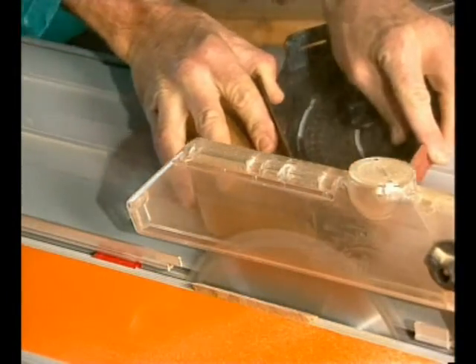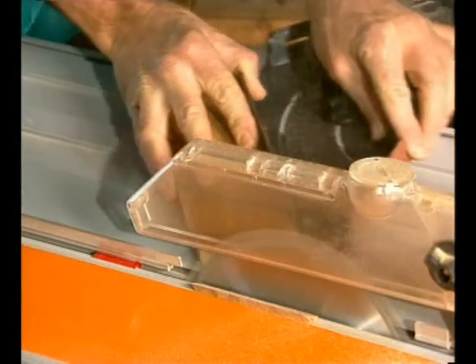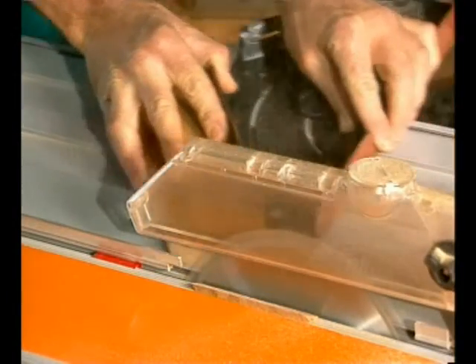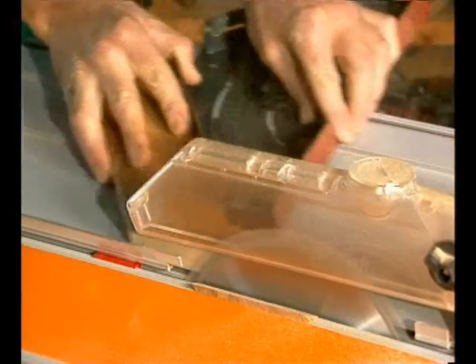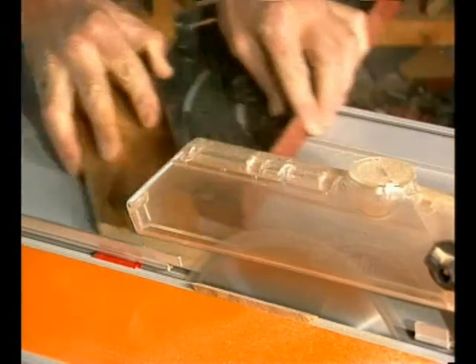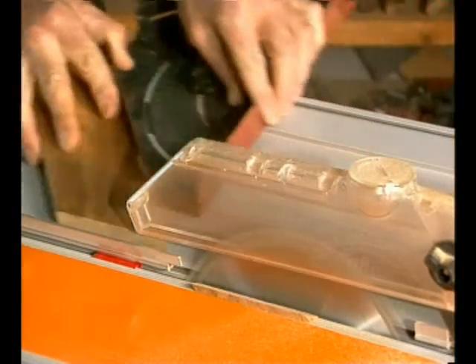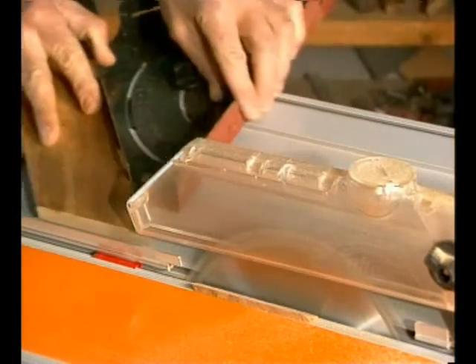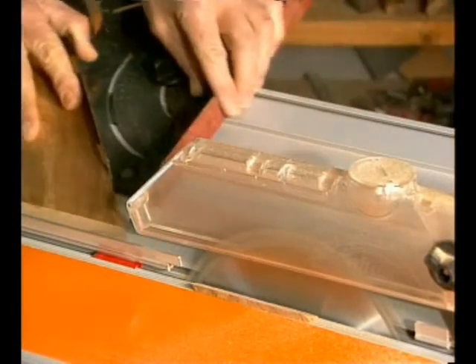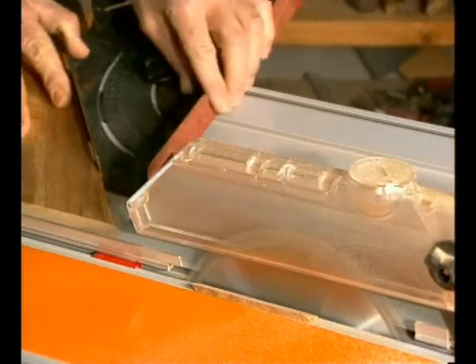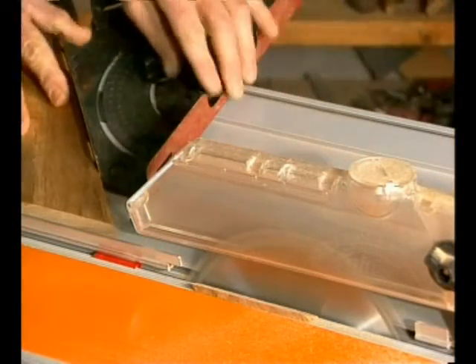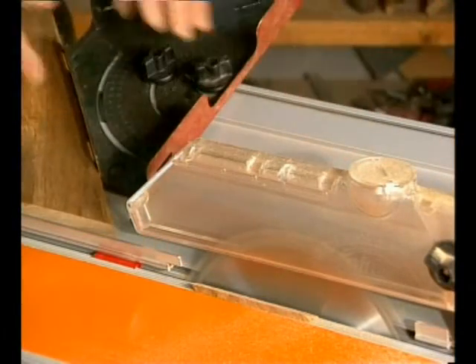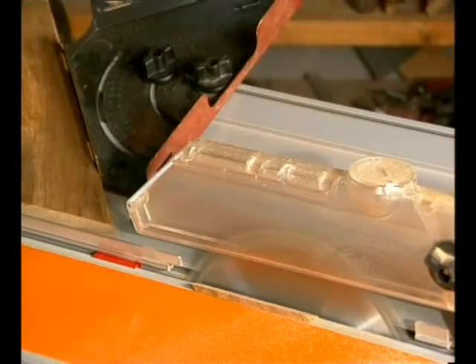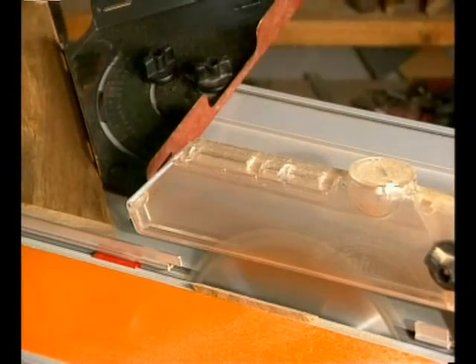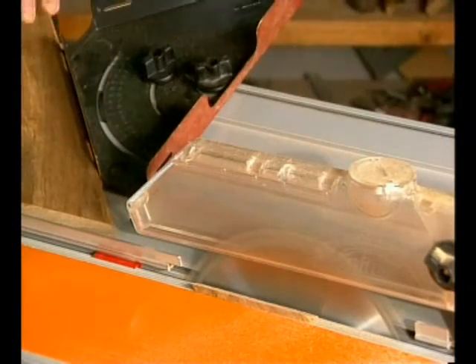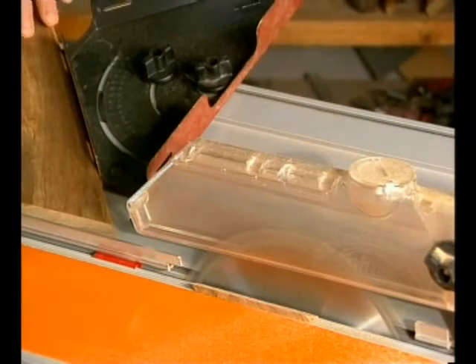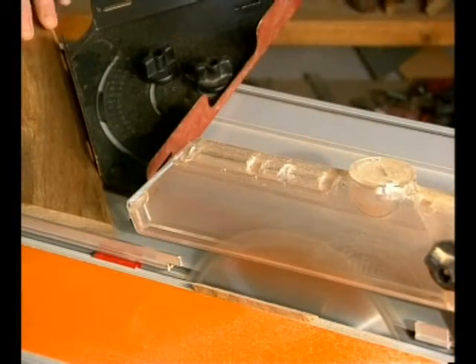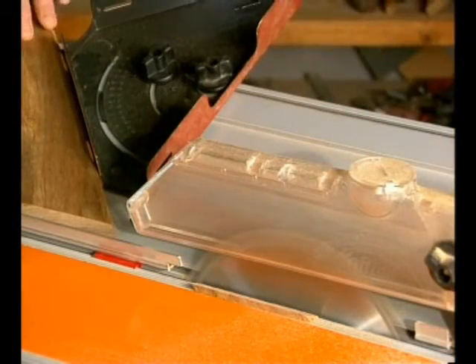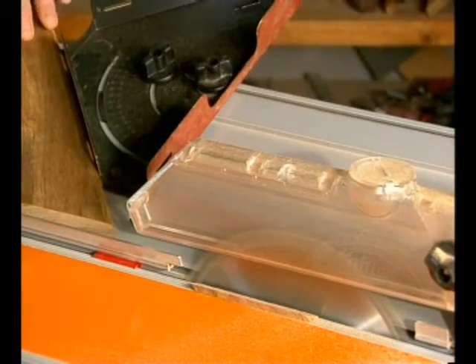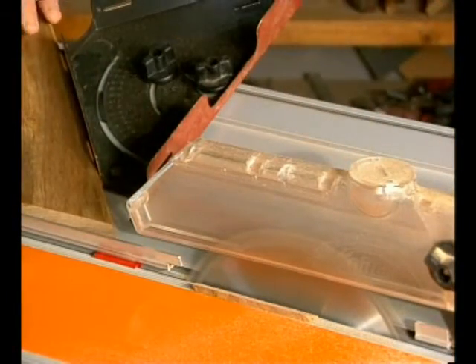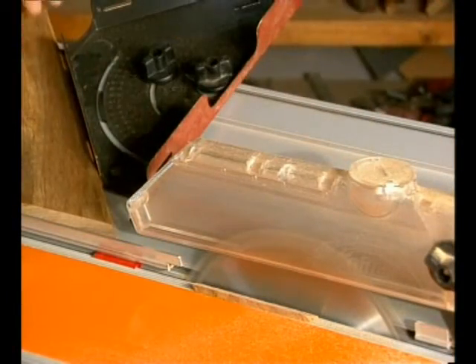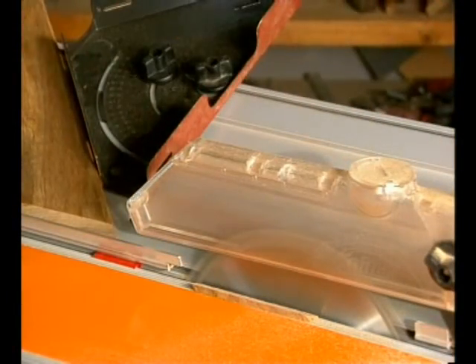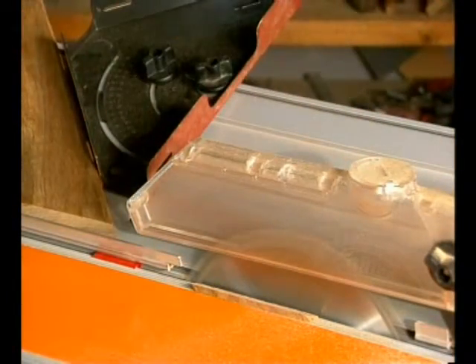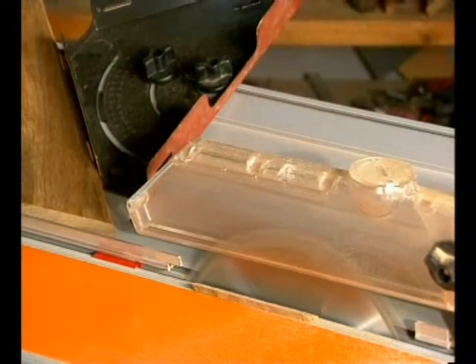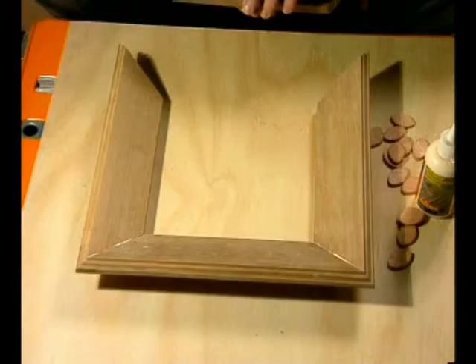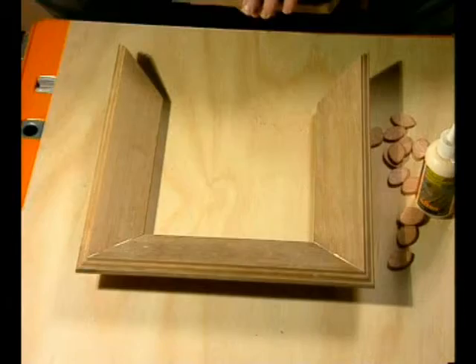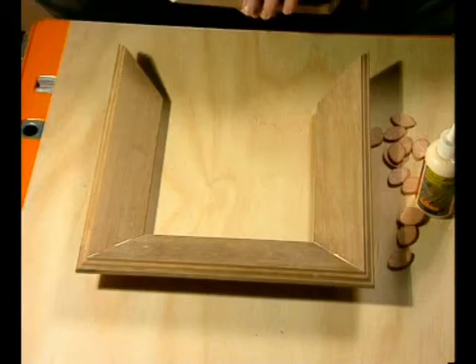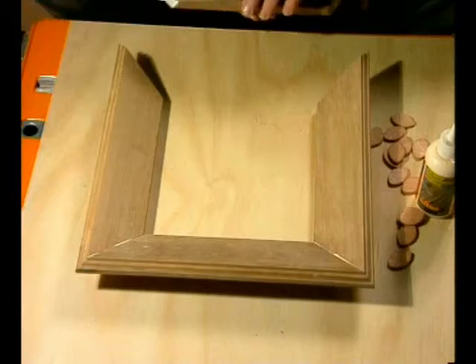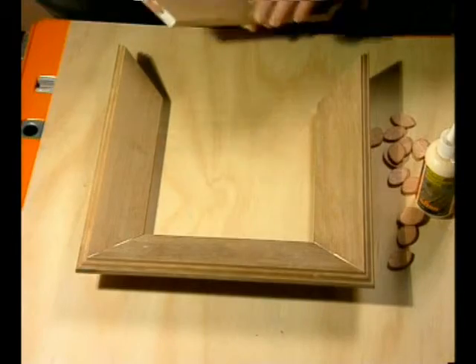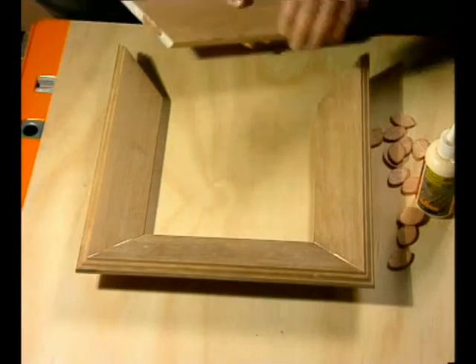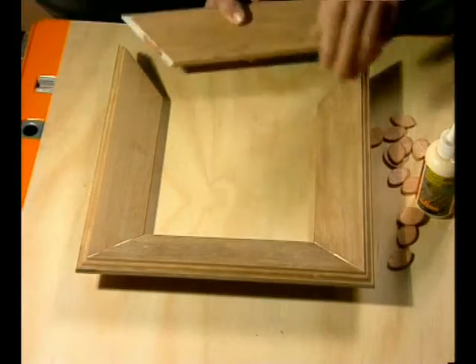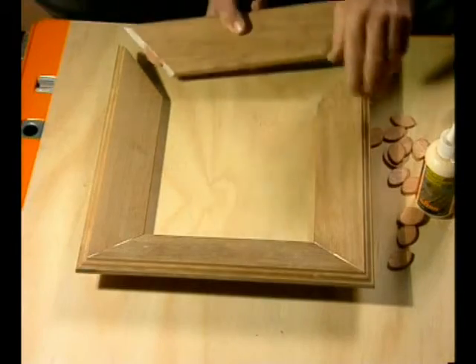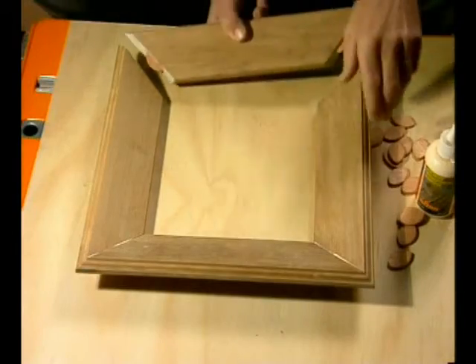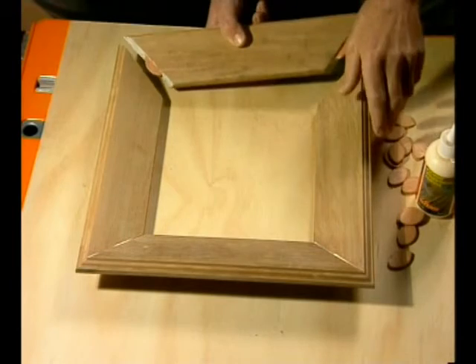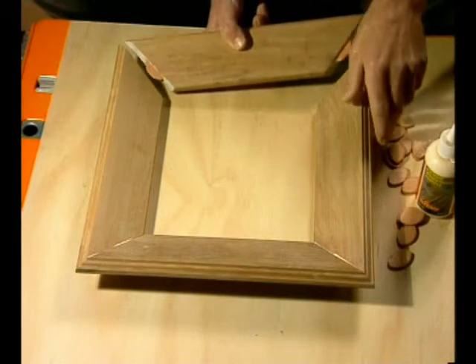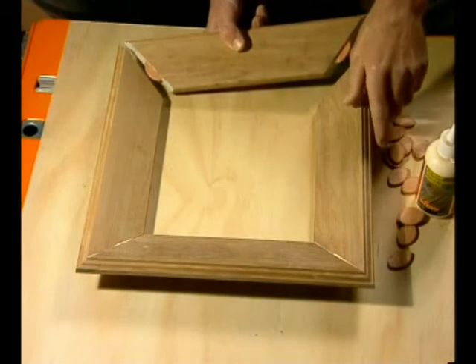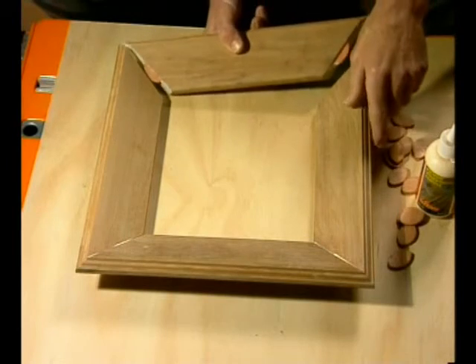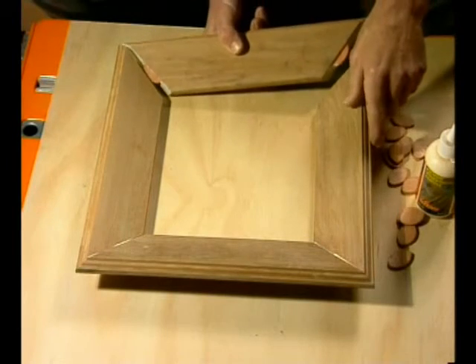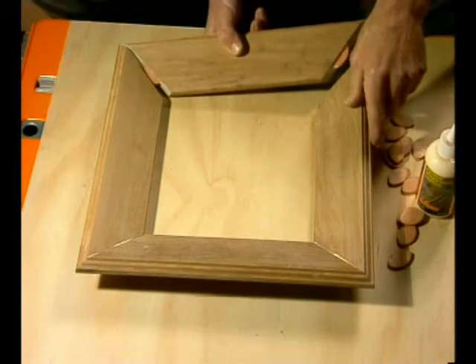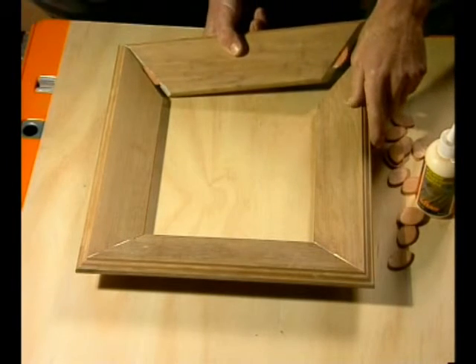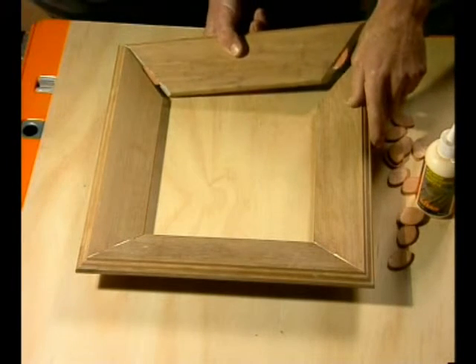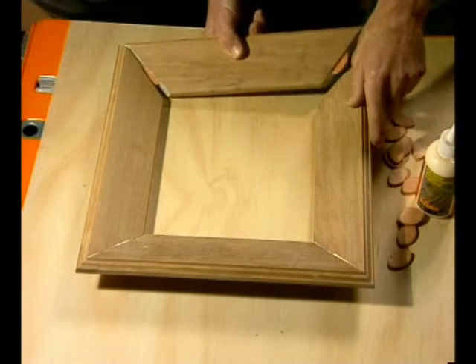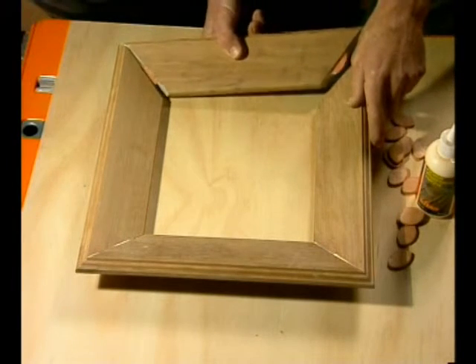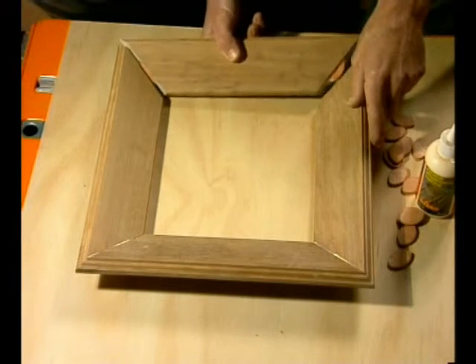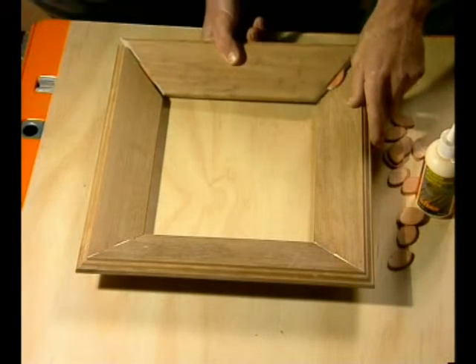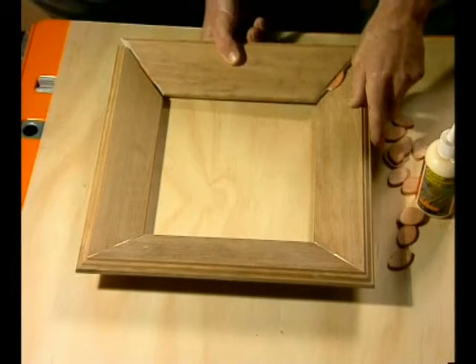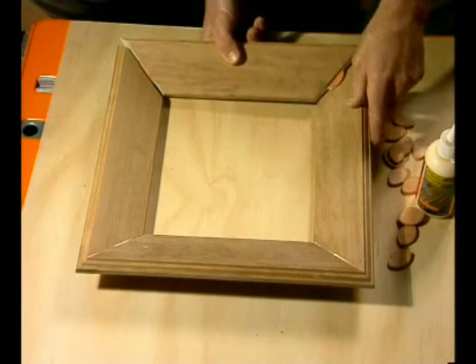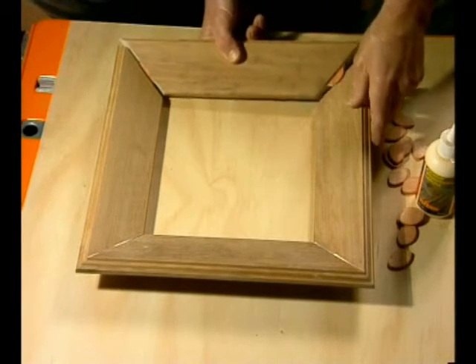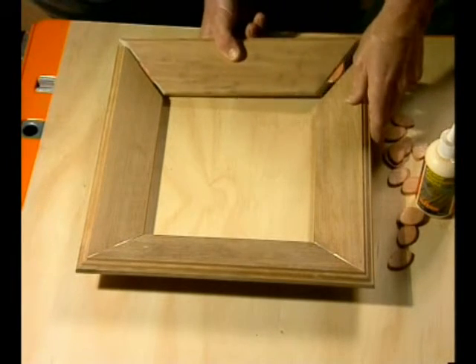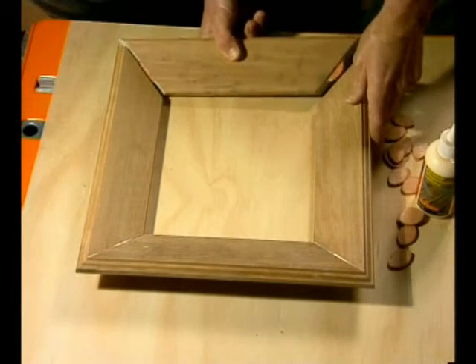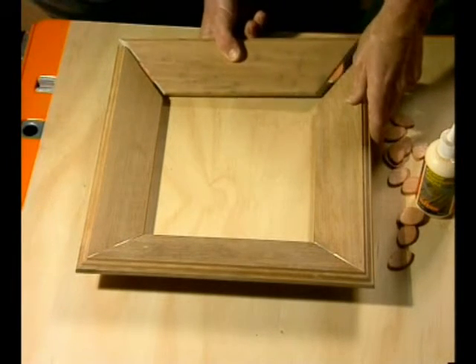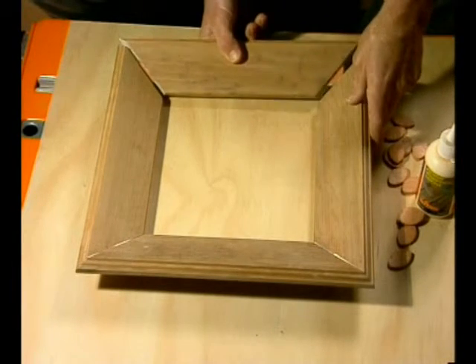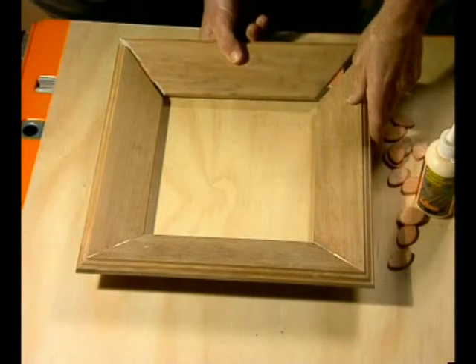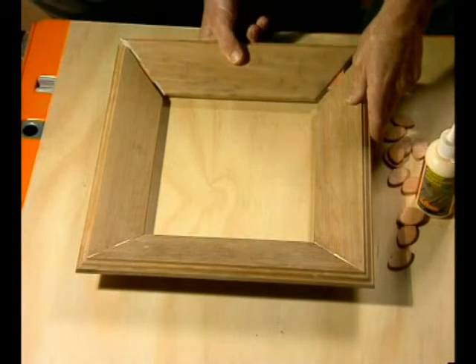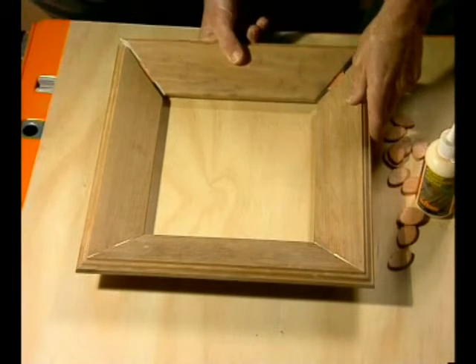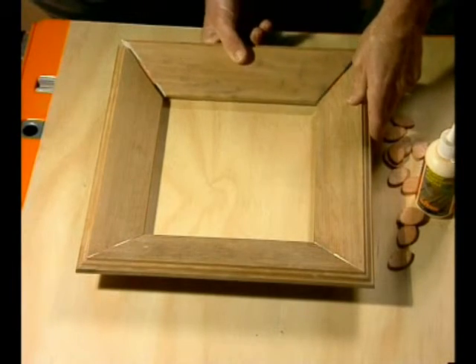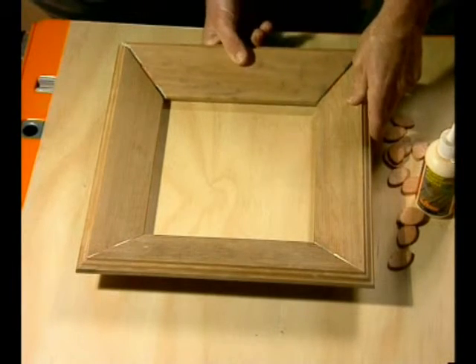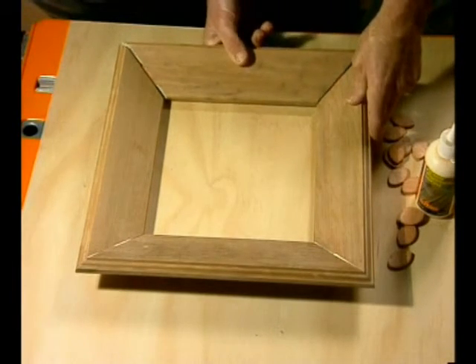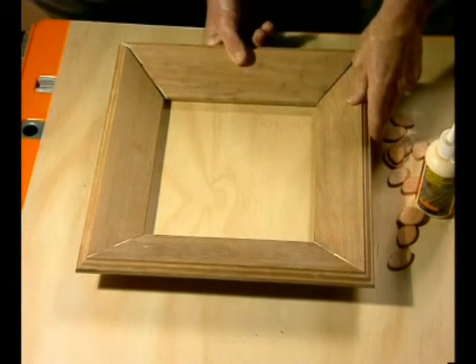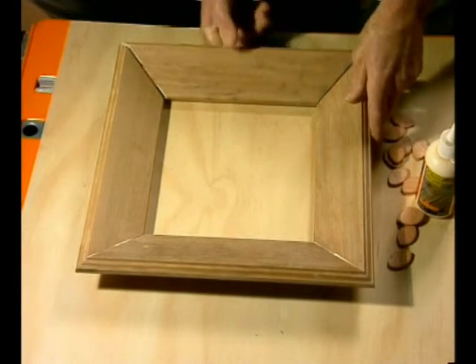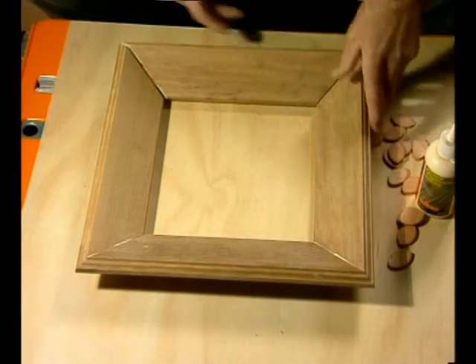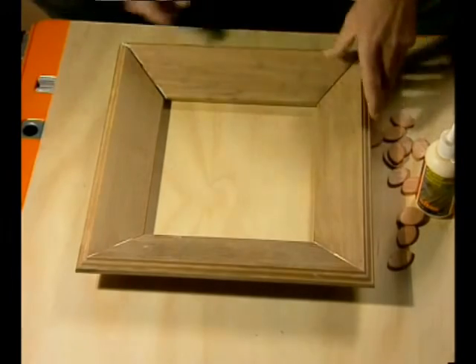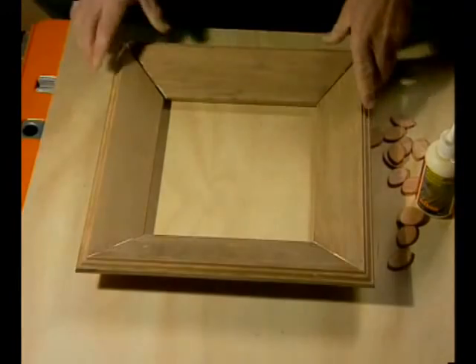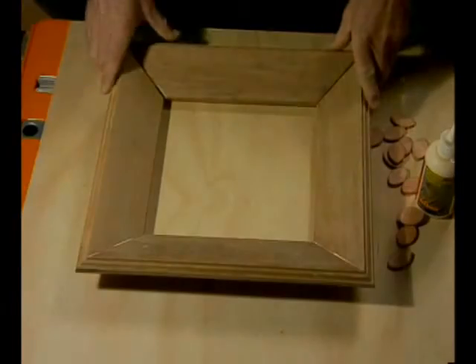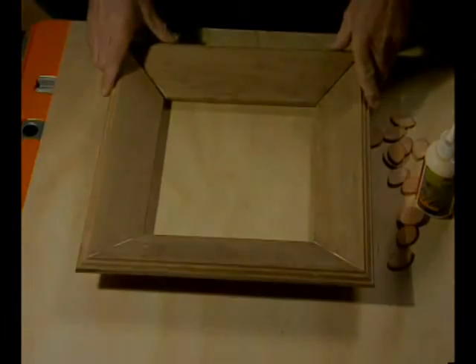The instruction sheet even gives you the correct angle settings for most common shapes, so your jobs will turn out perfectly.